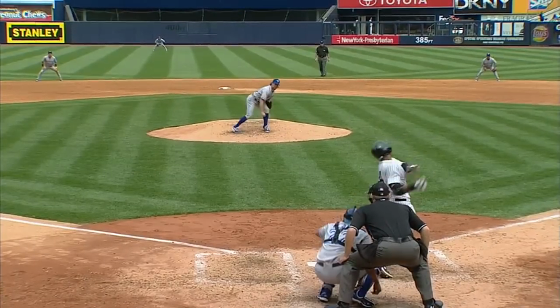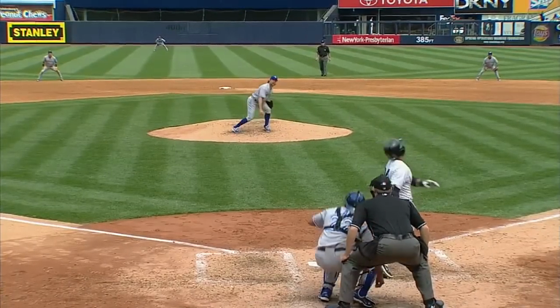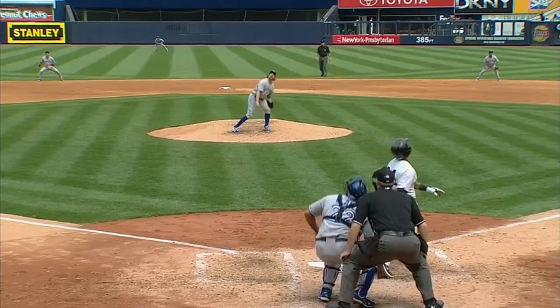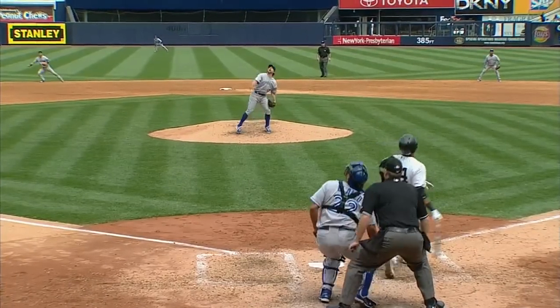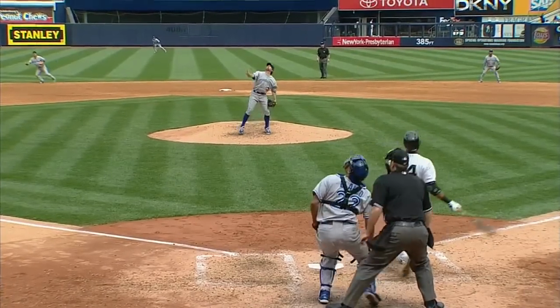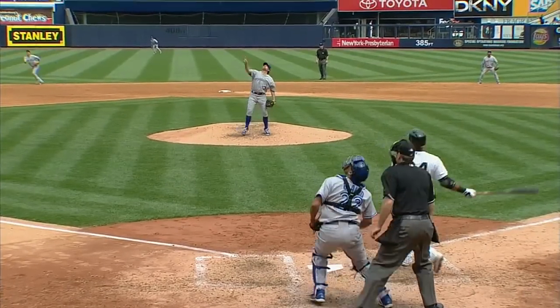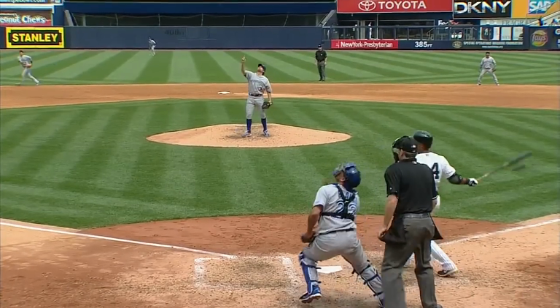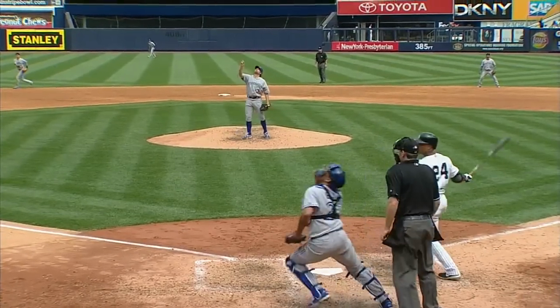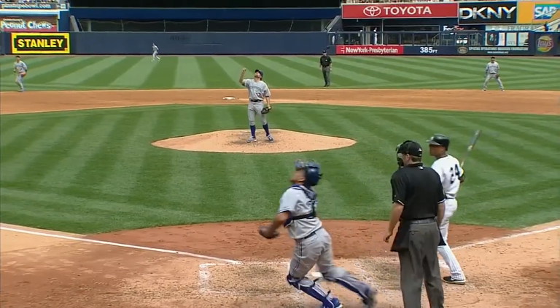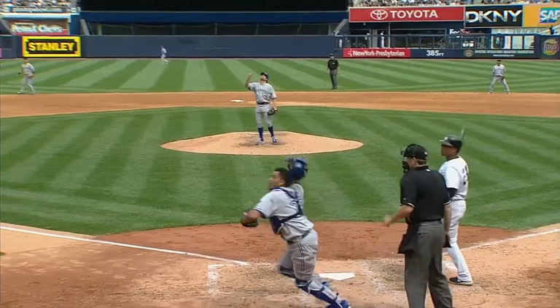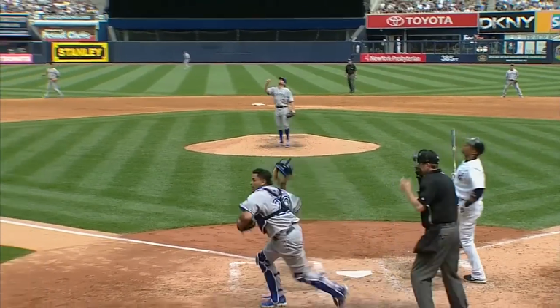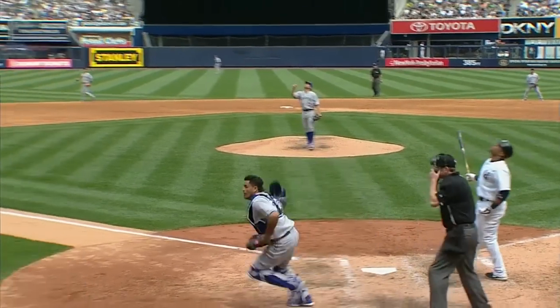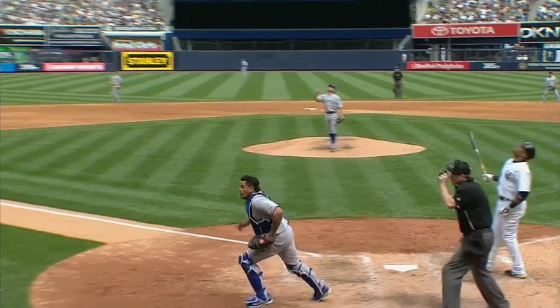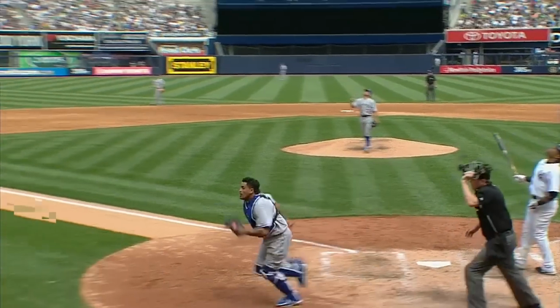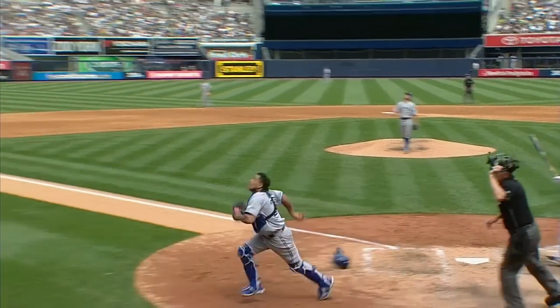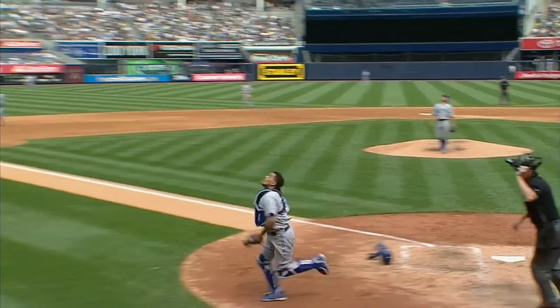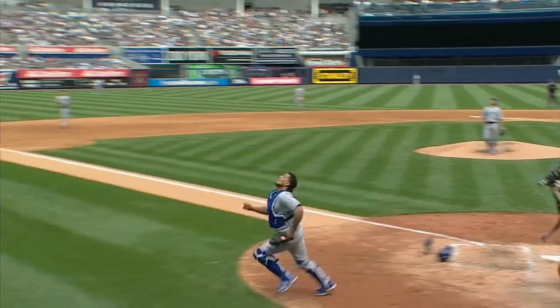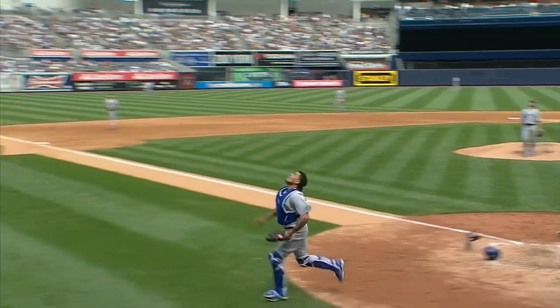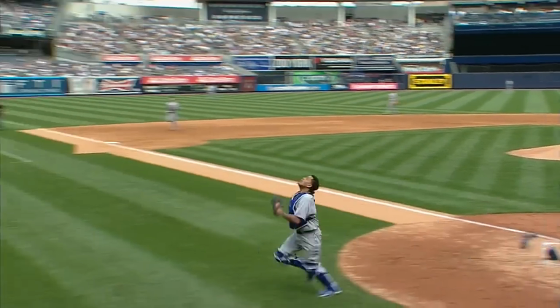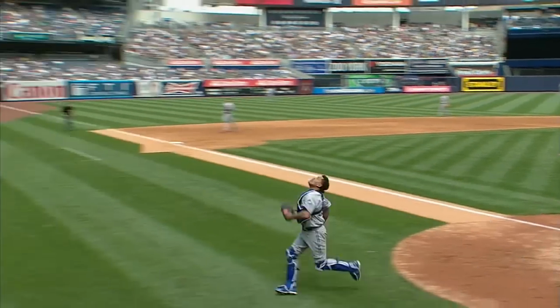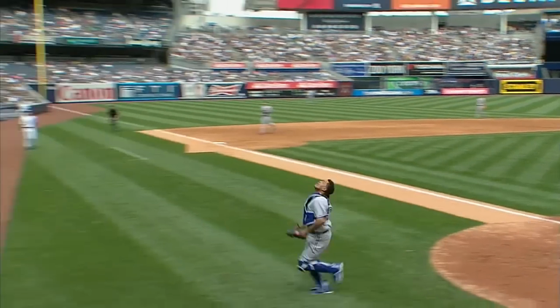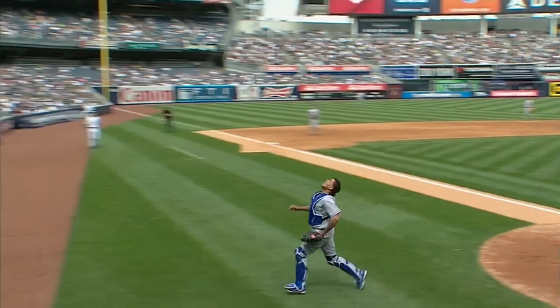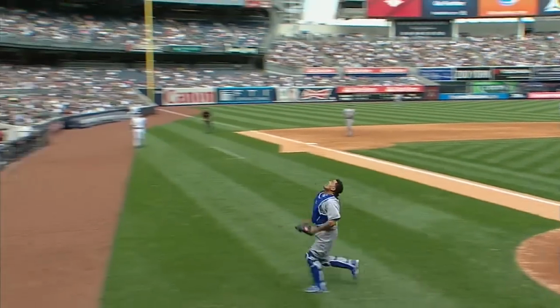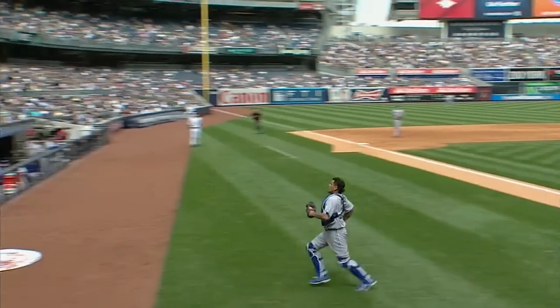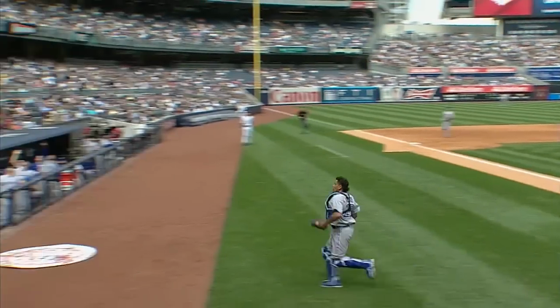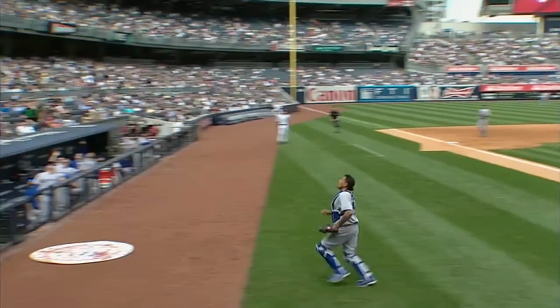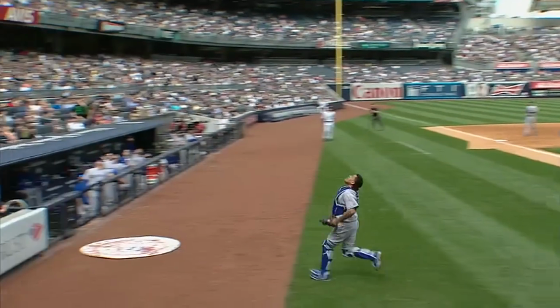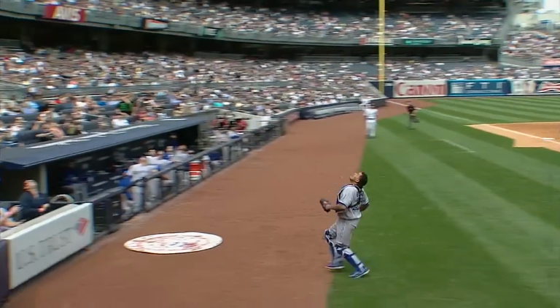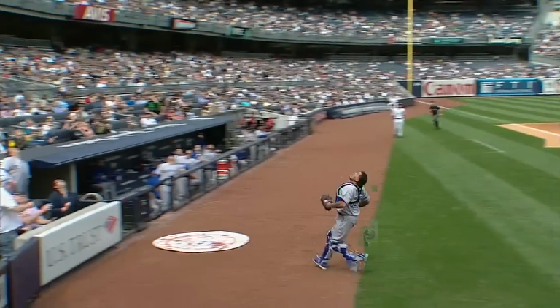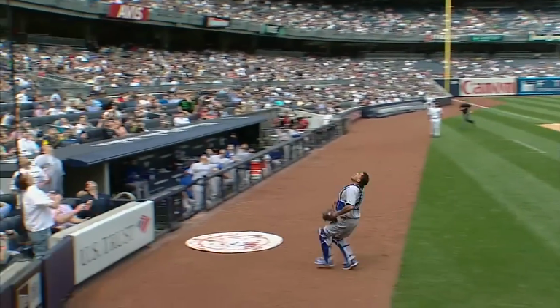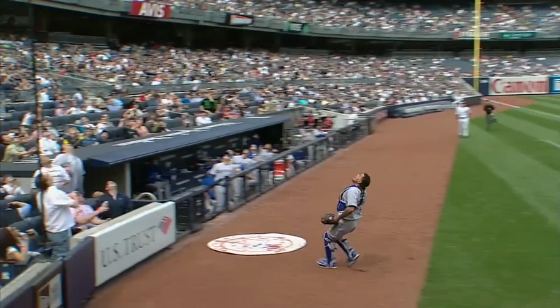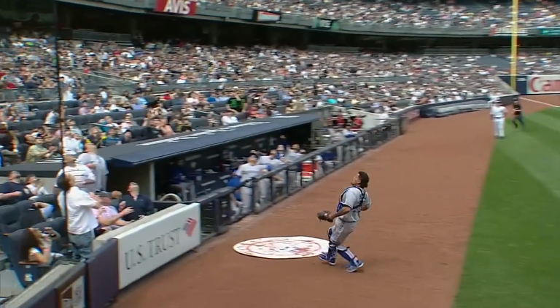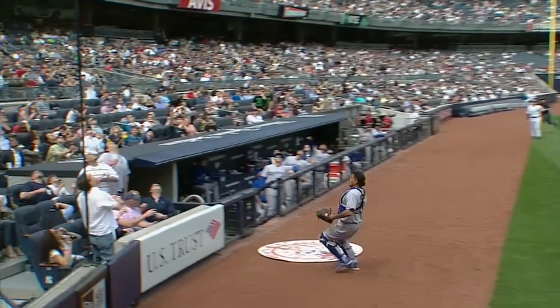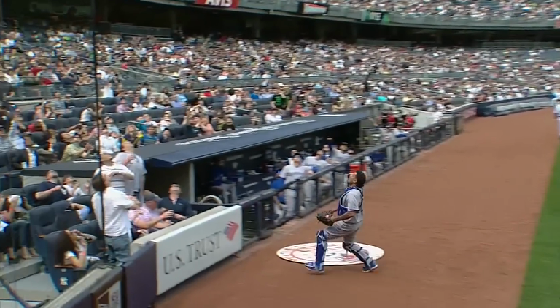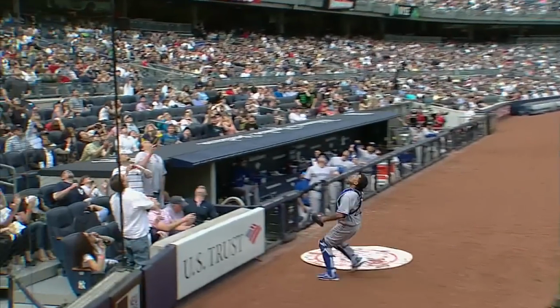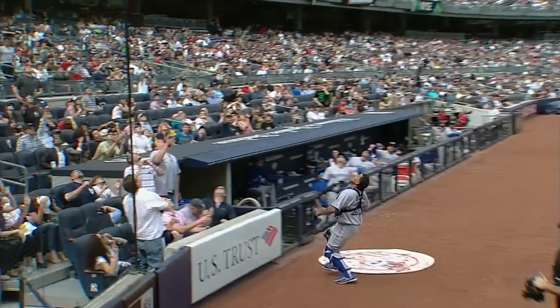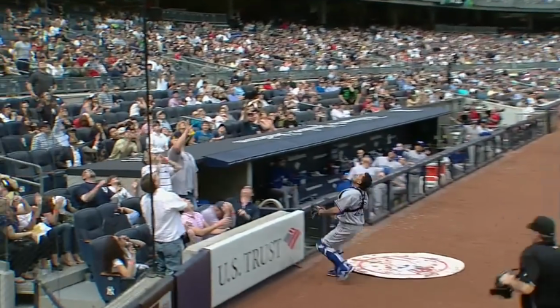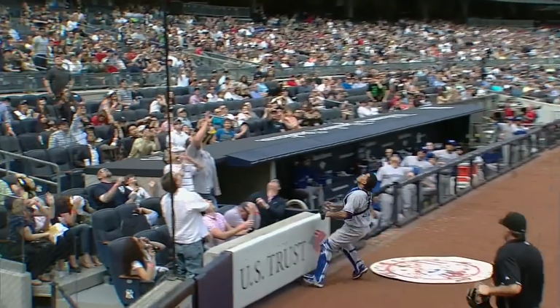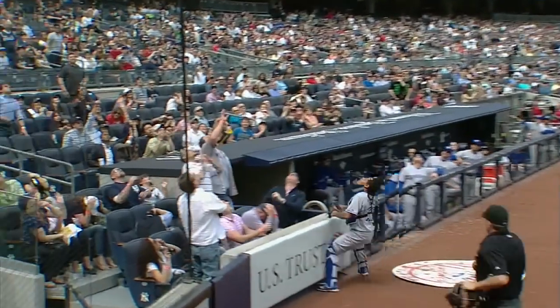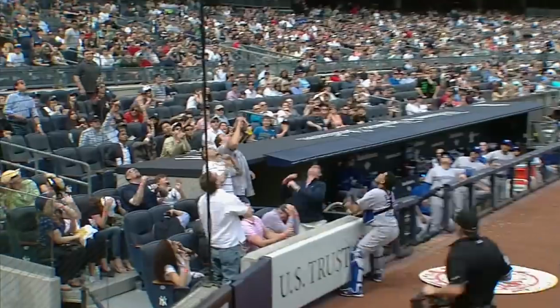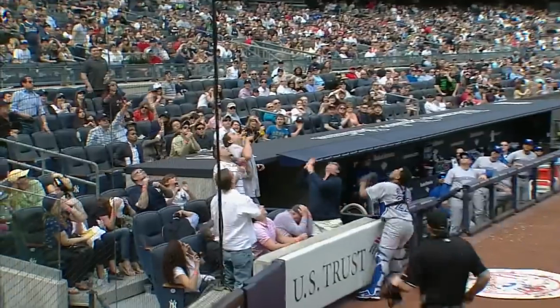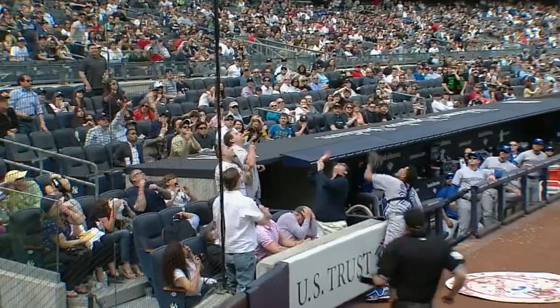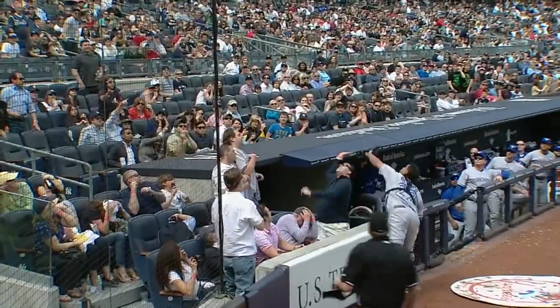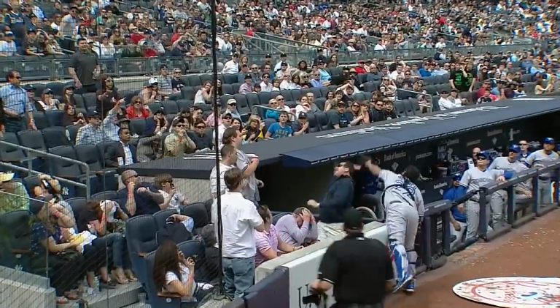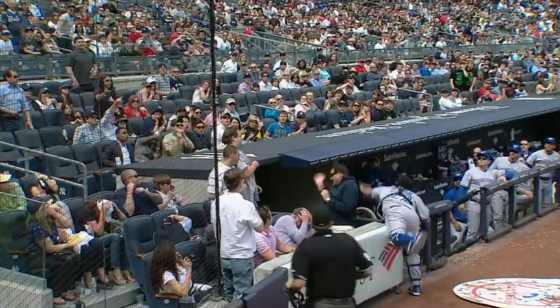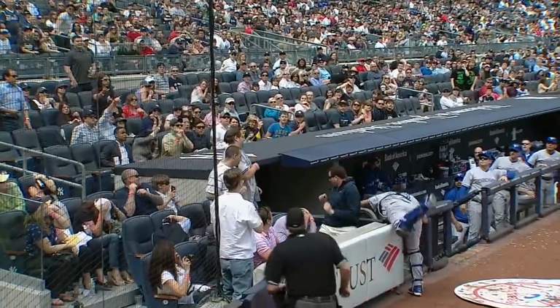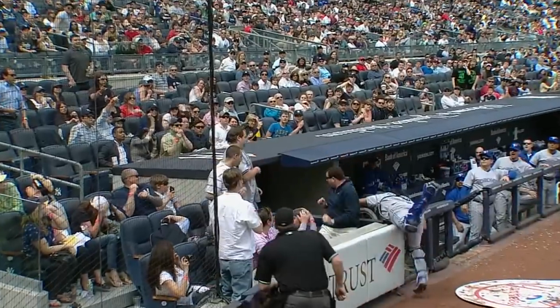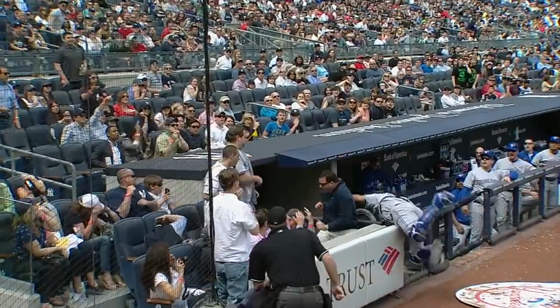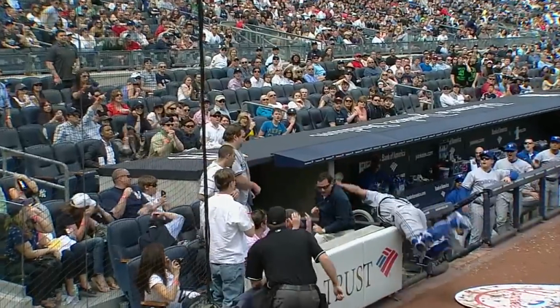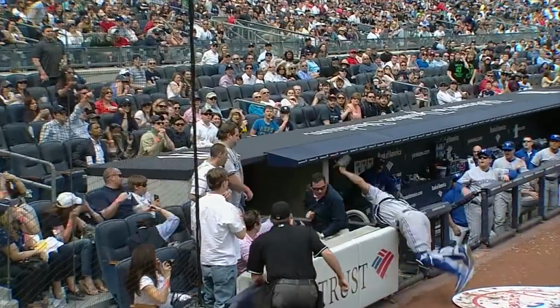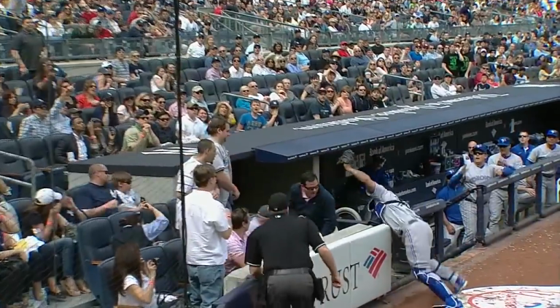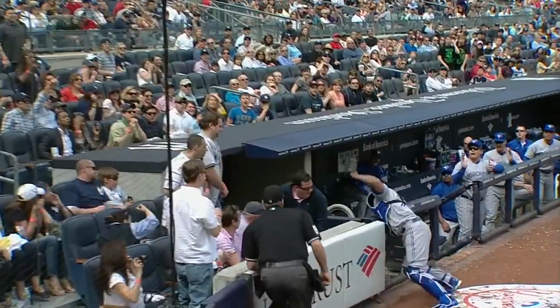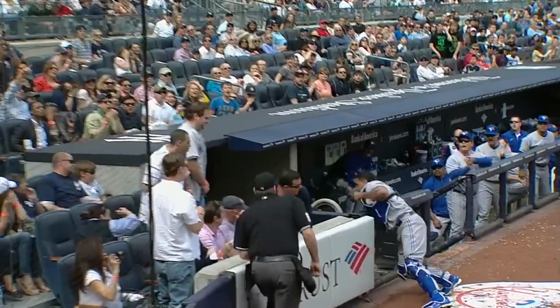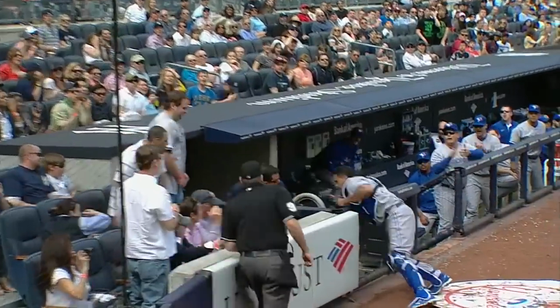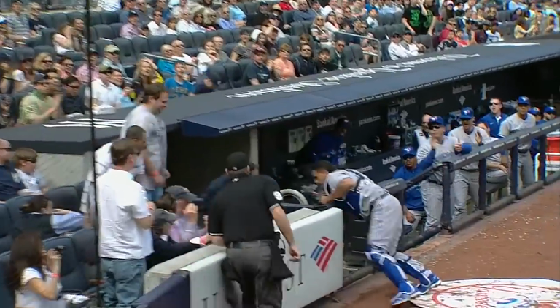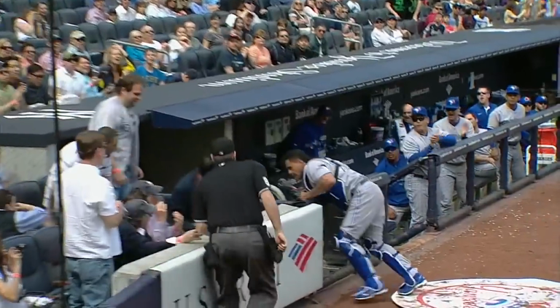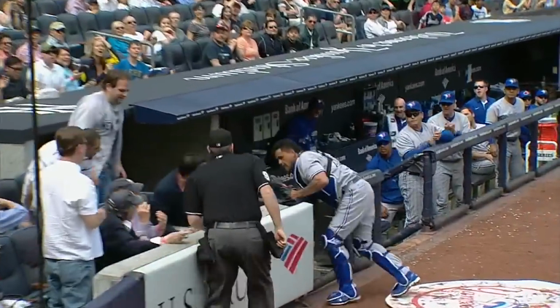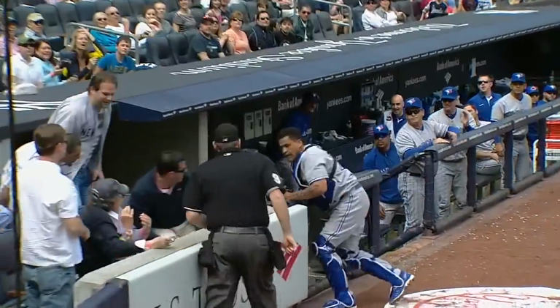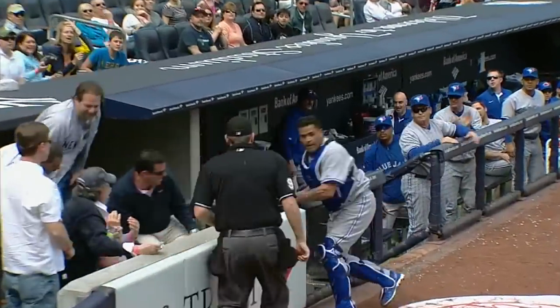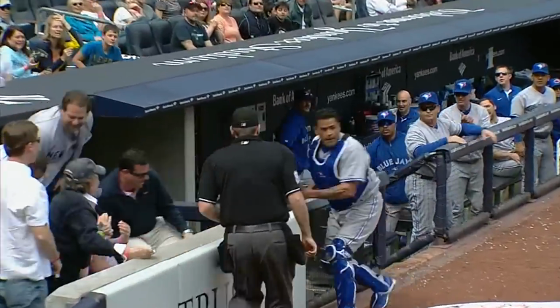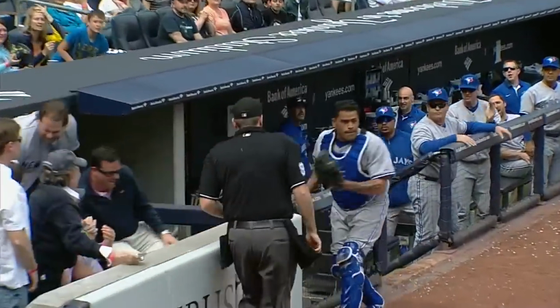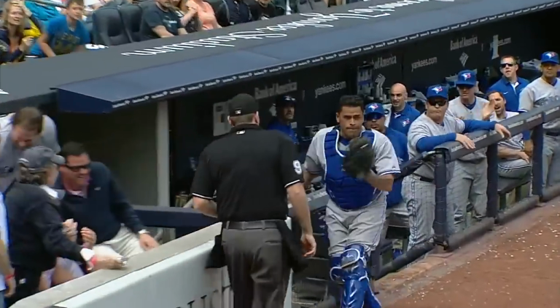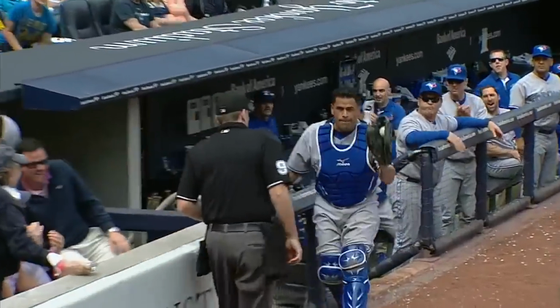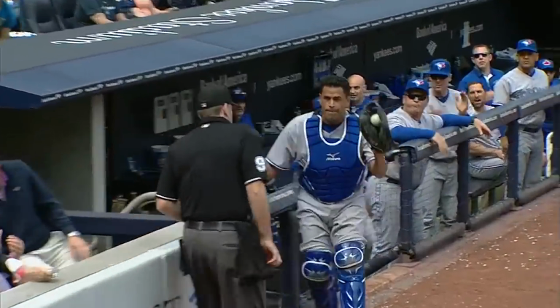Let's watch it again — popped up and he doesn't give up on it. Goes over there. Watch him go in, backhand it, and it stays in that pocket.